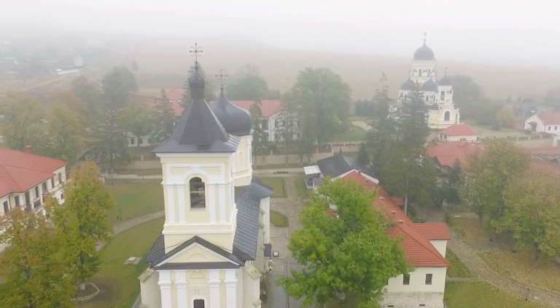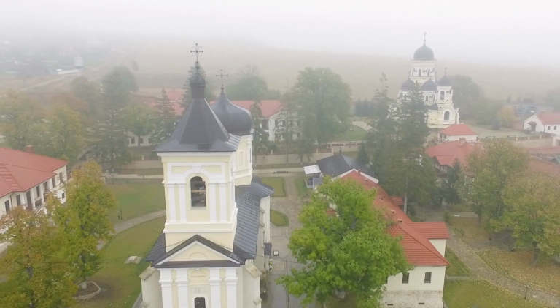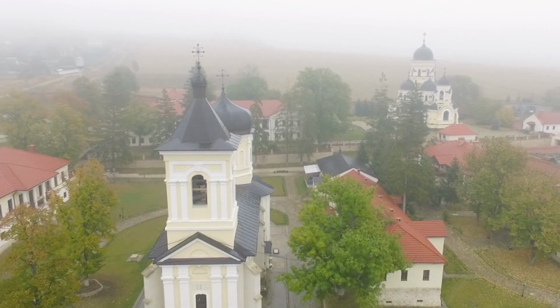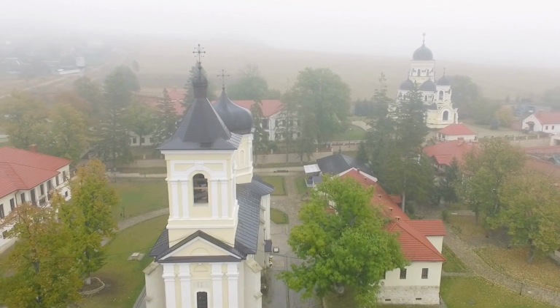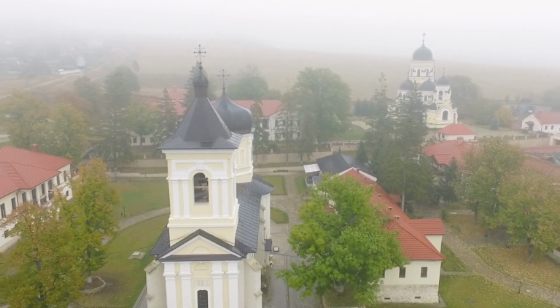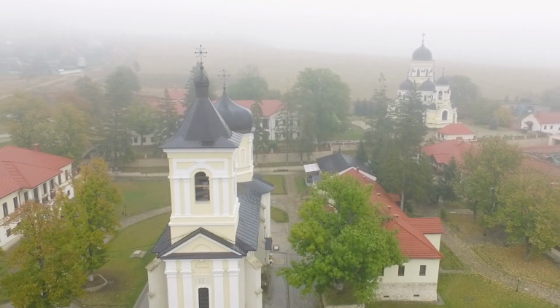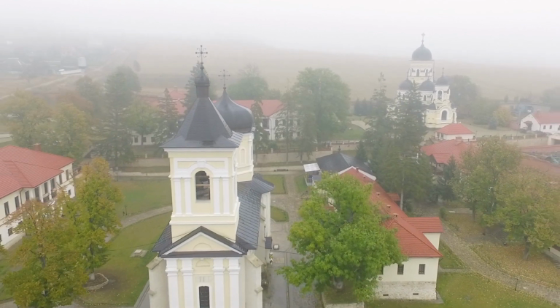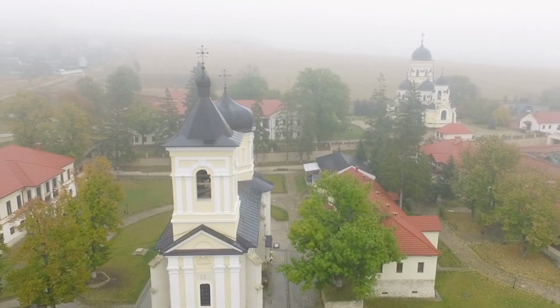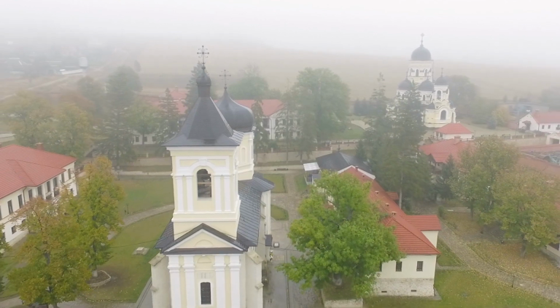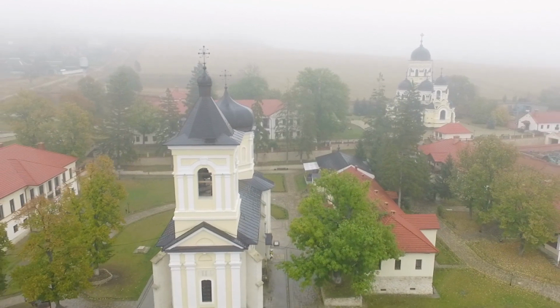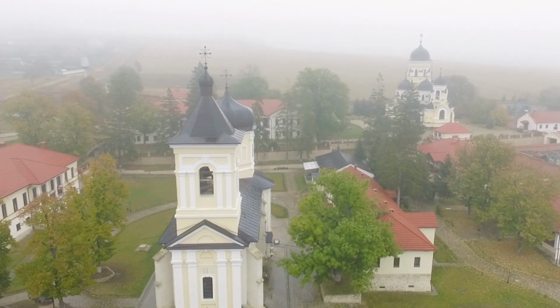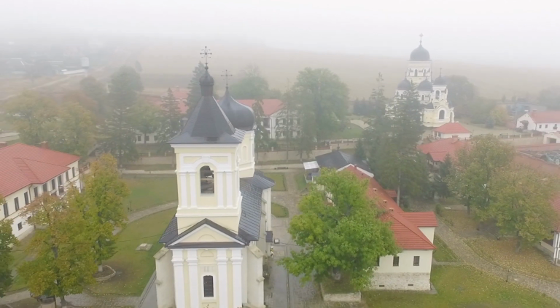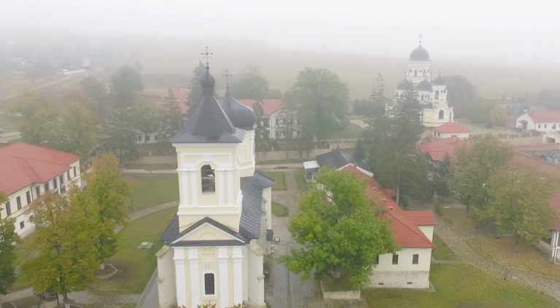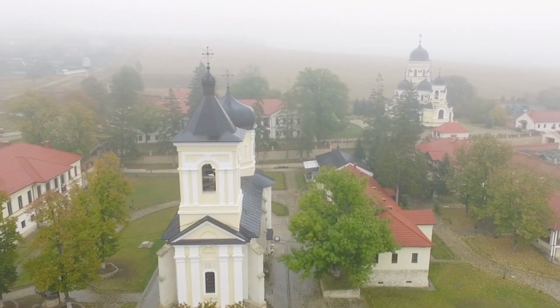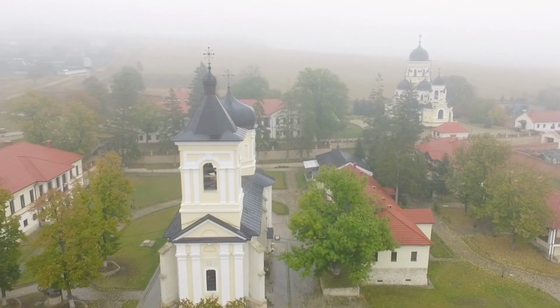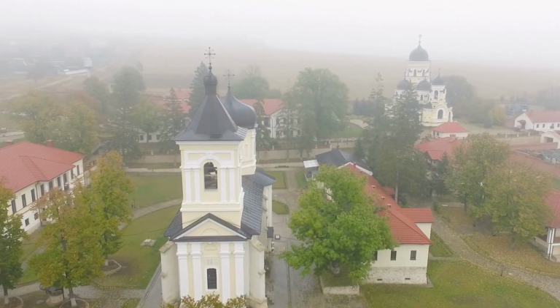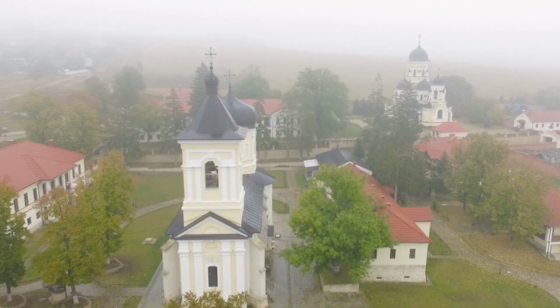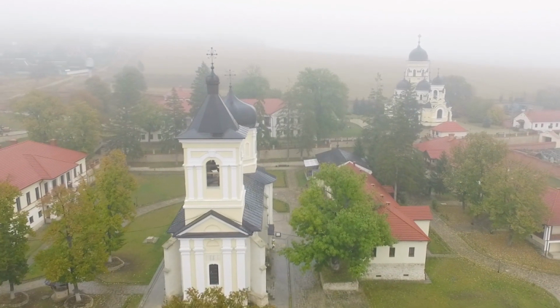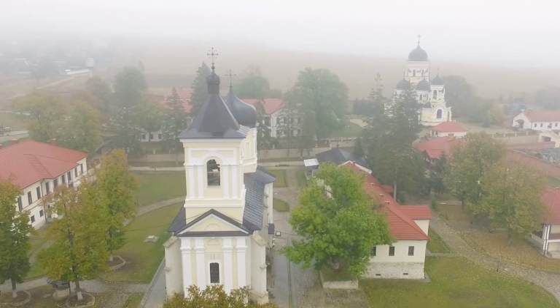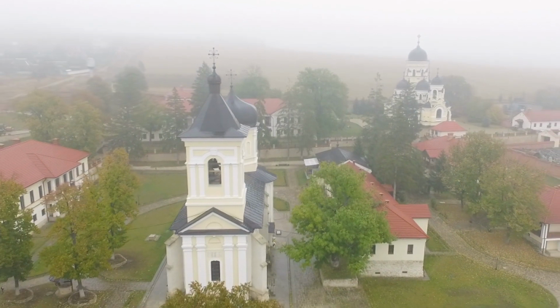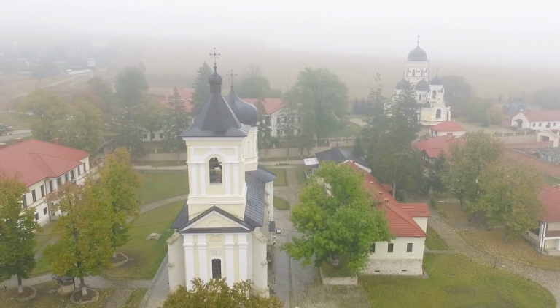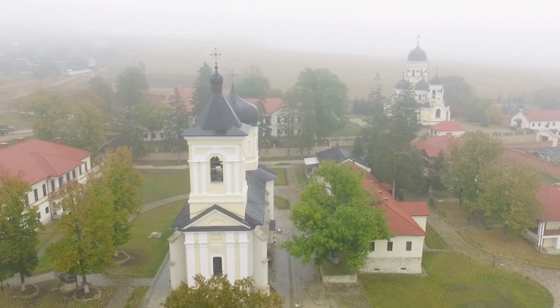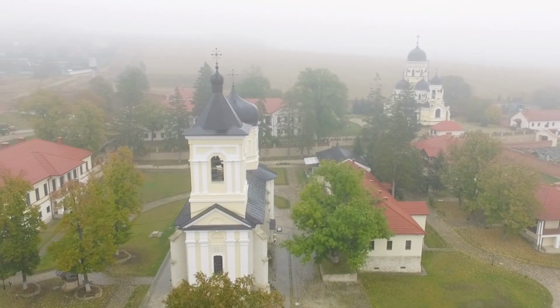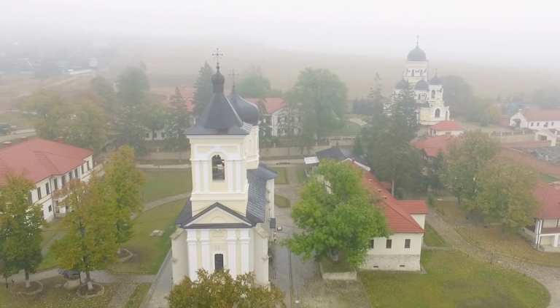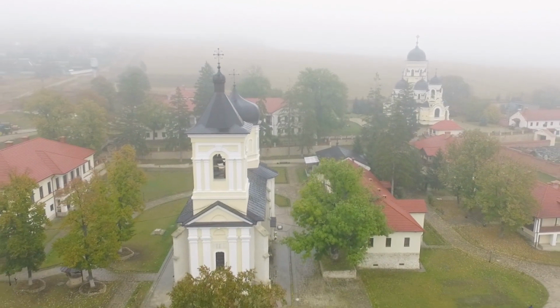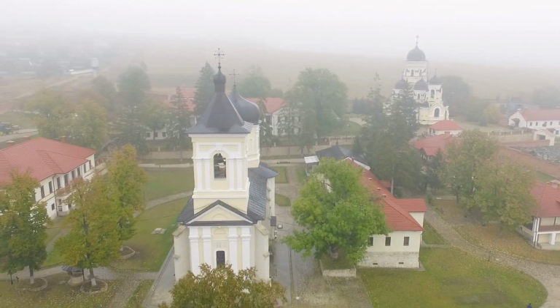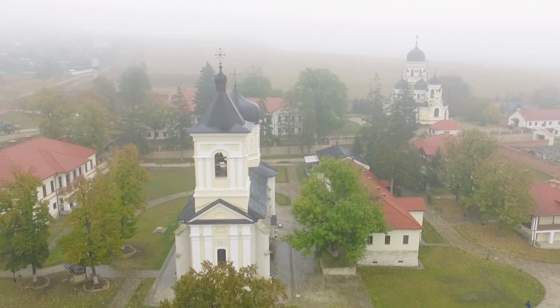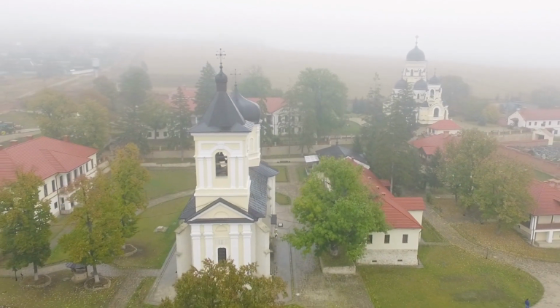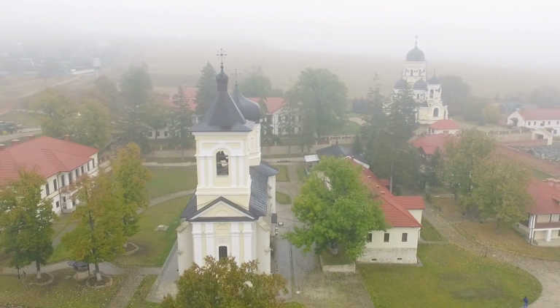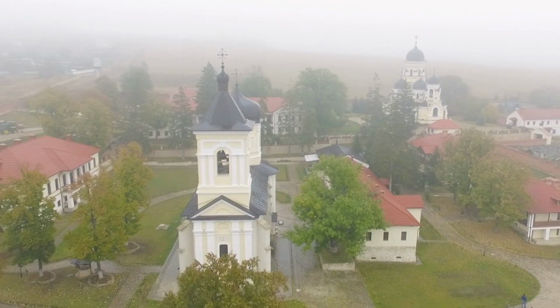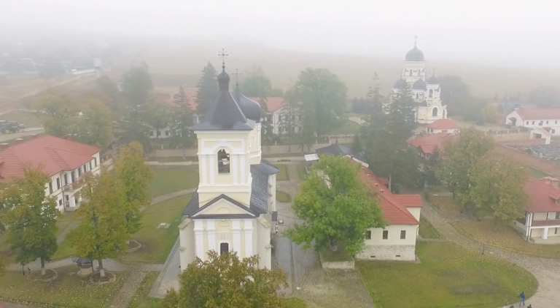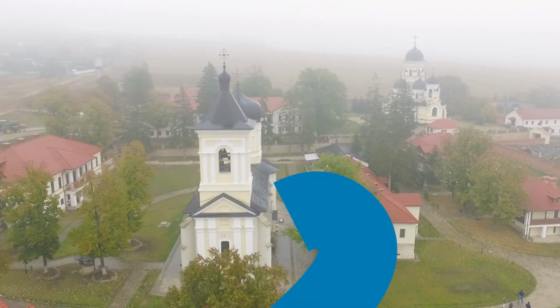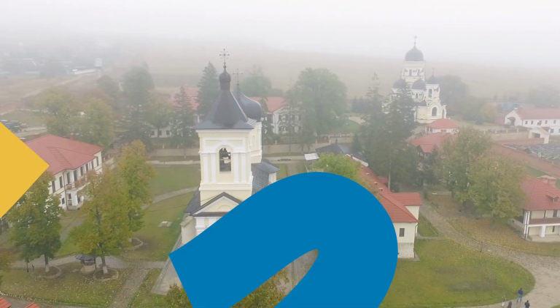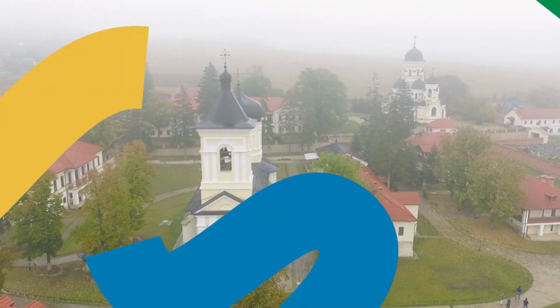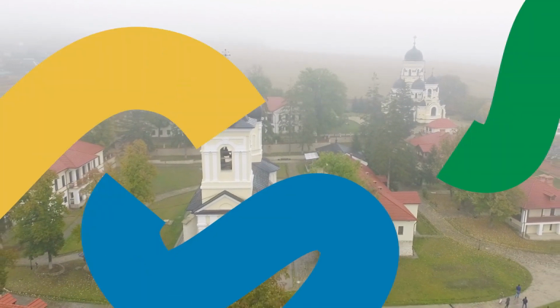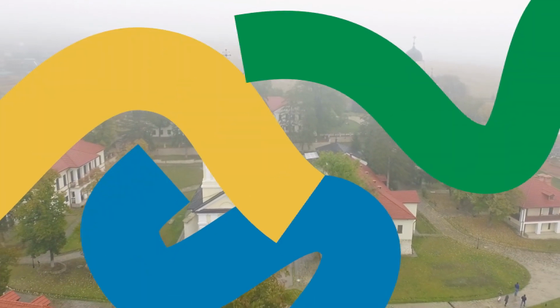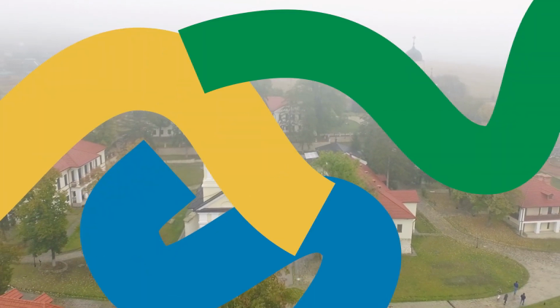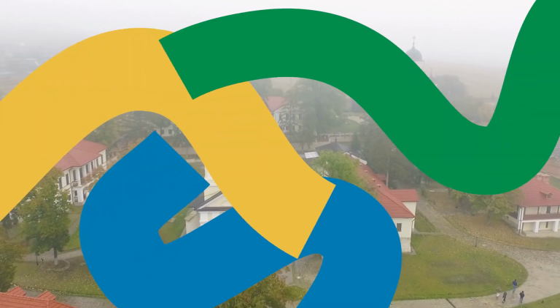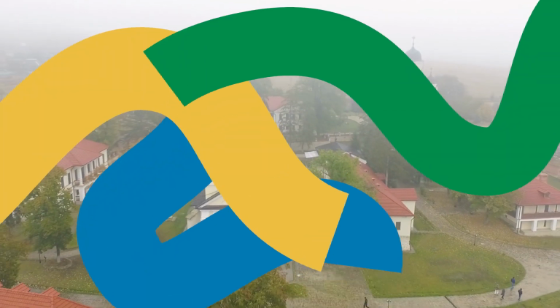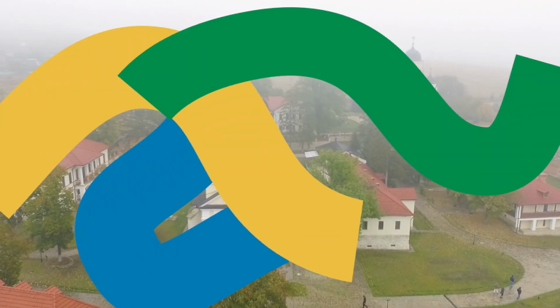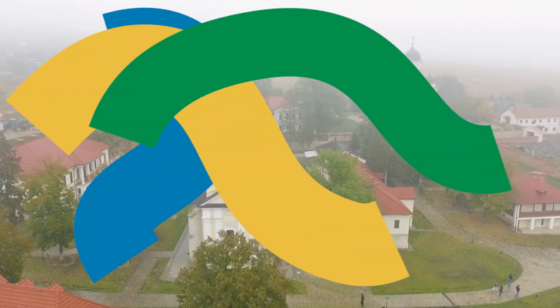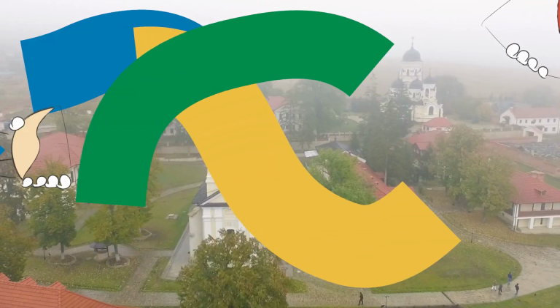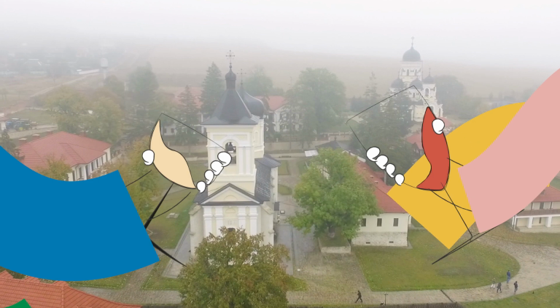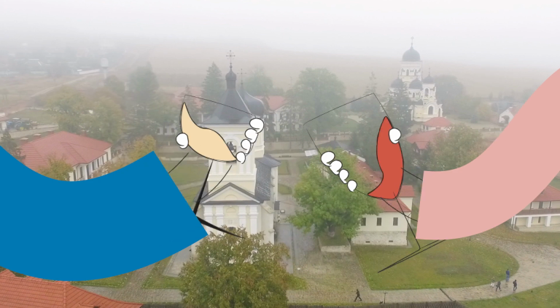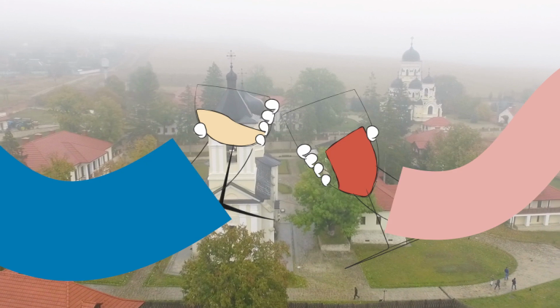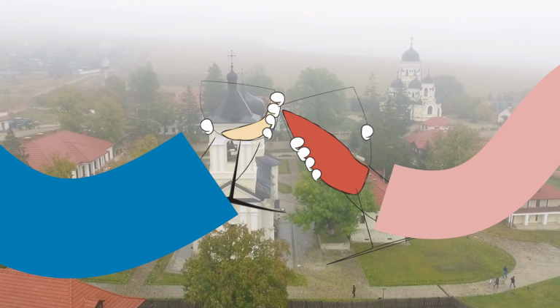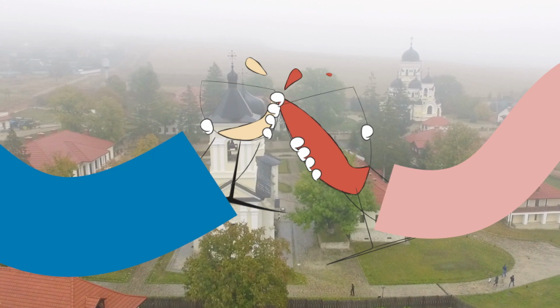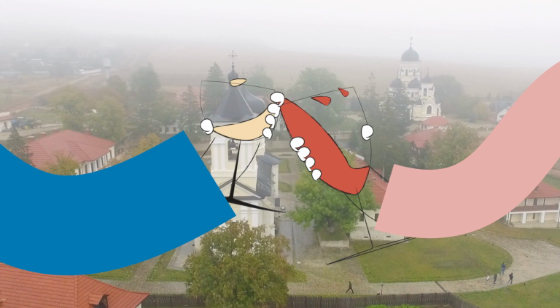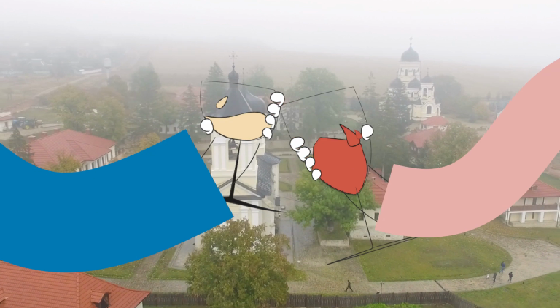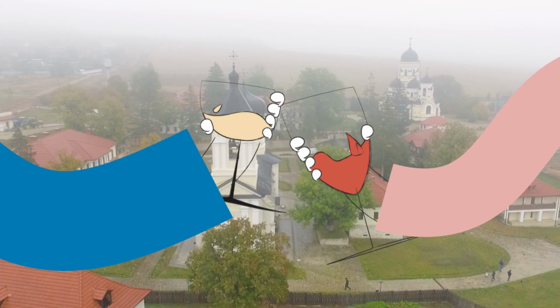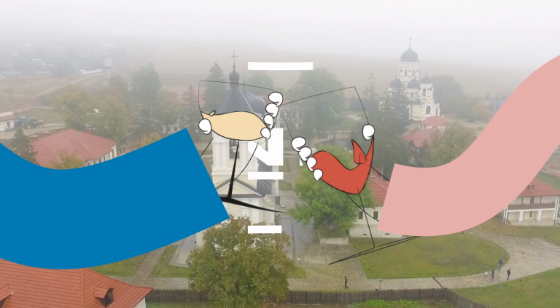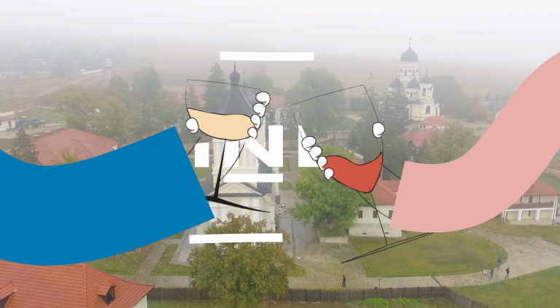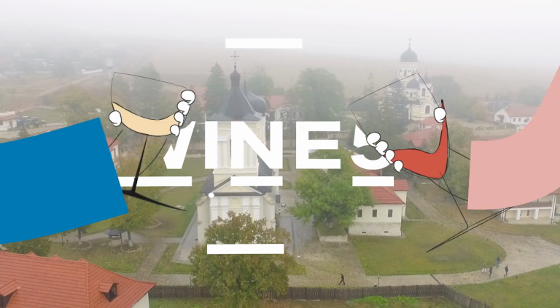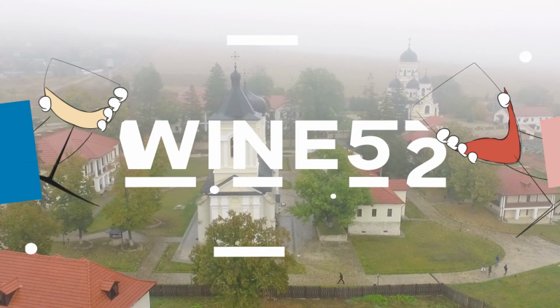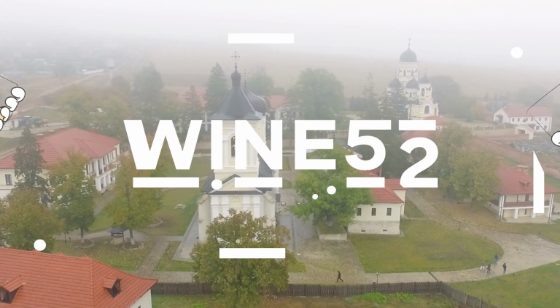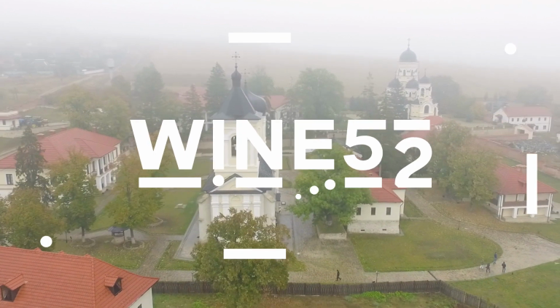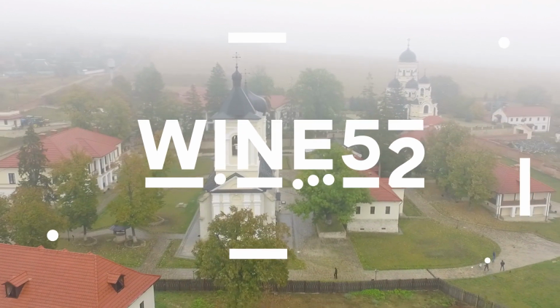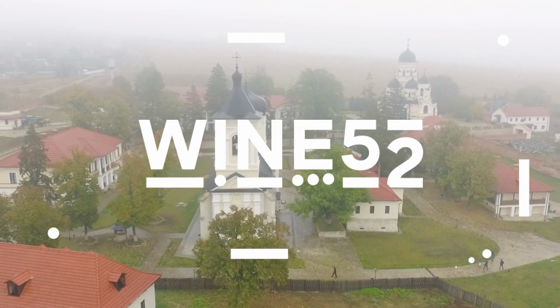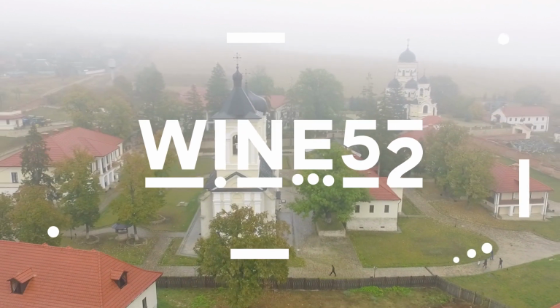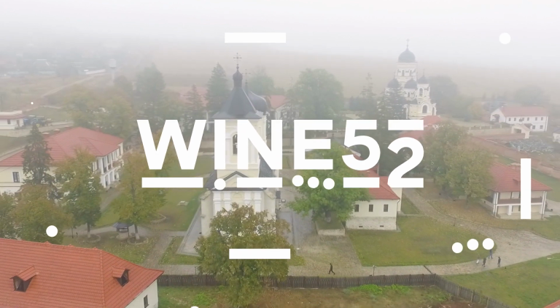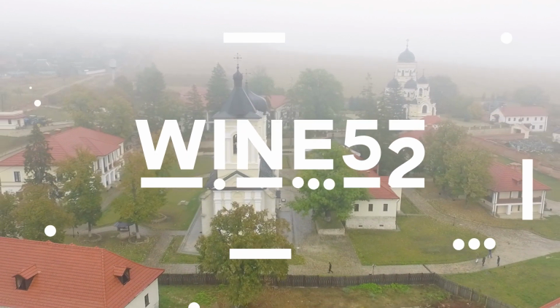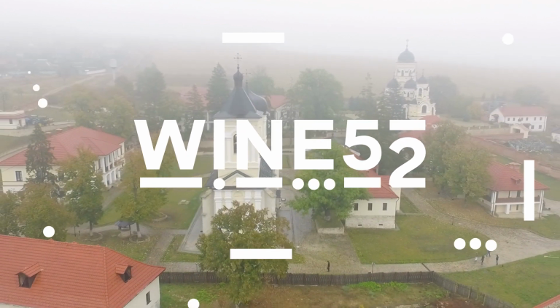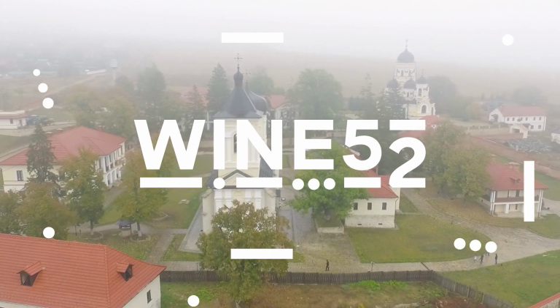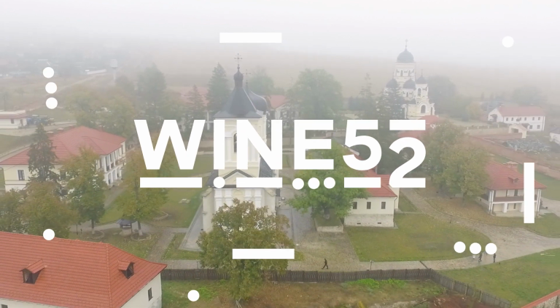This month, we're exploring the Eastern European Republic of Moldova to find the best wines from this ancient winemaking land.